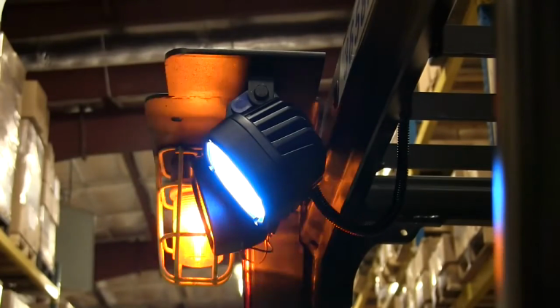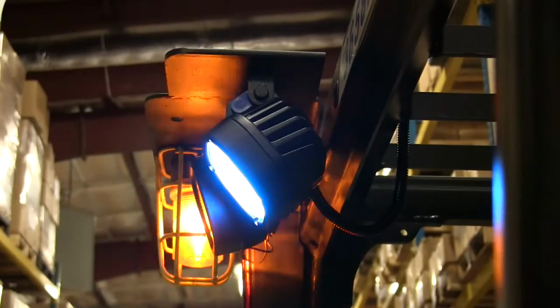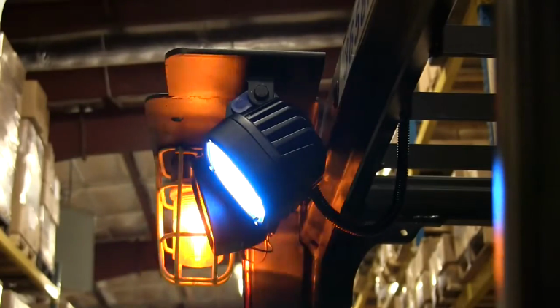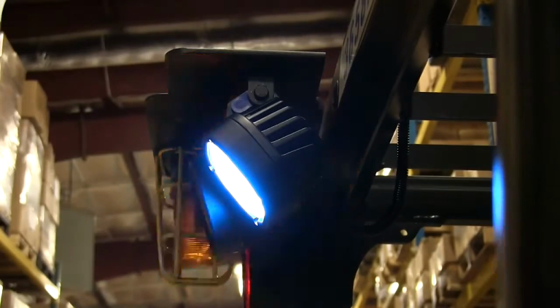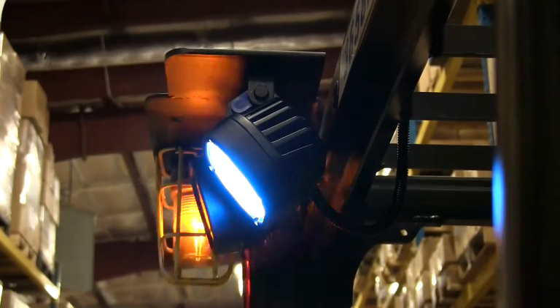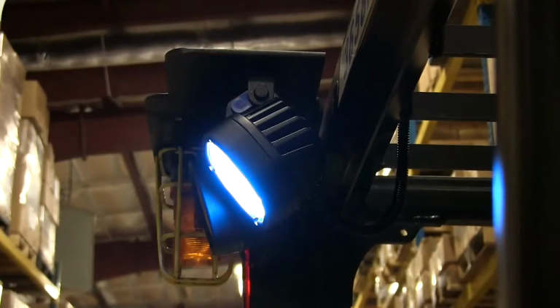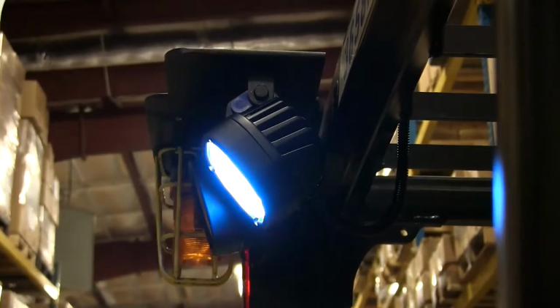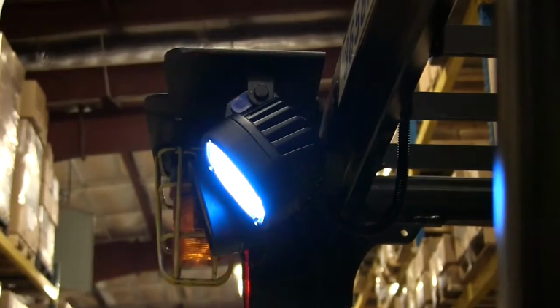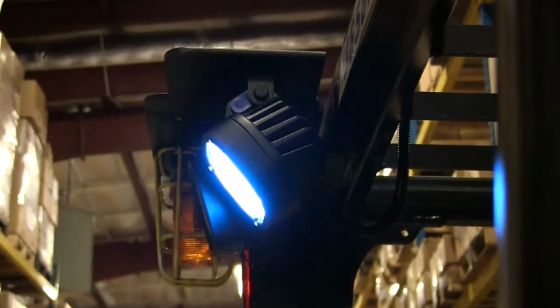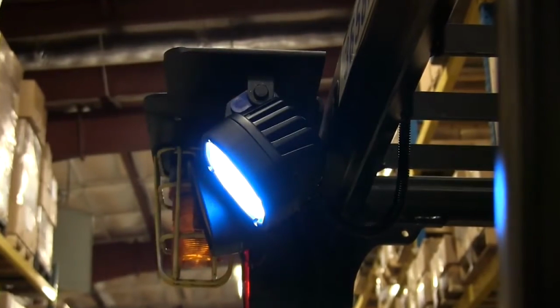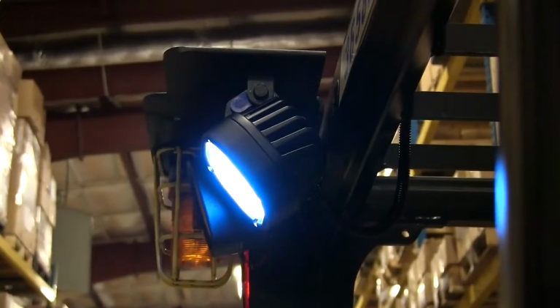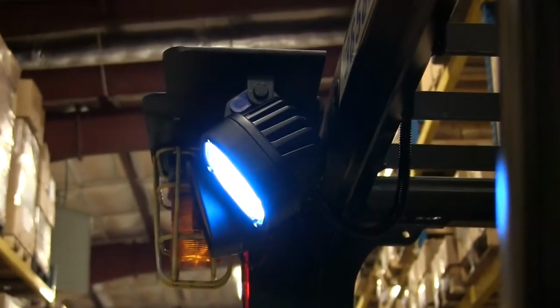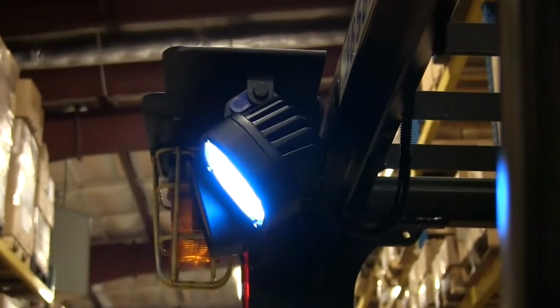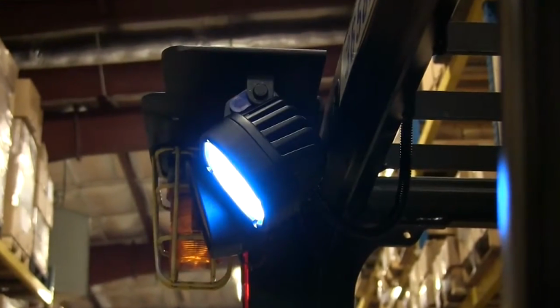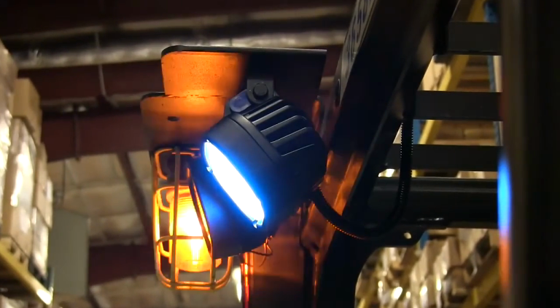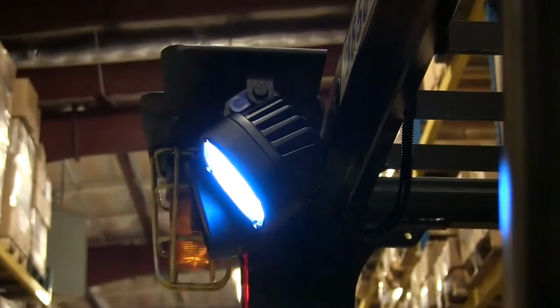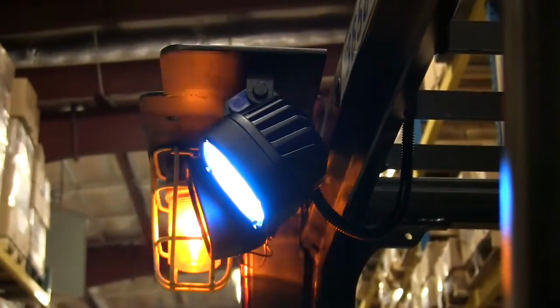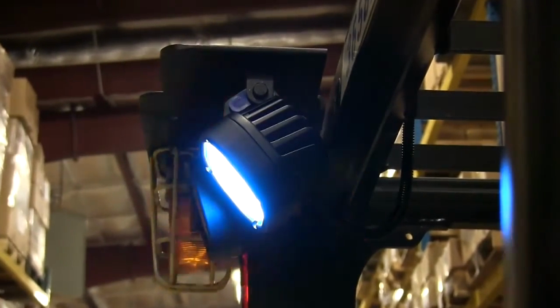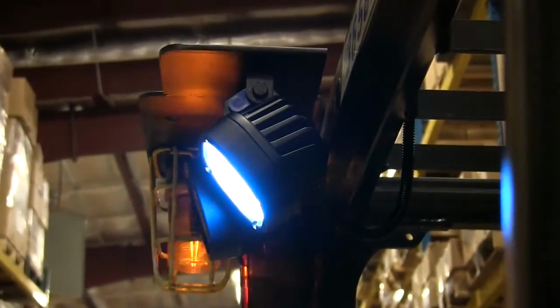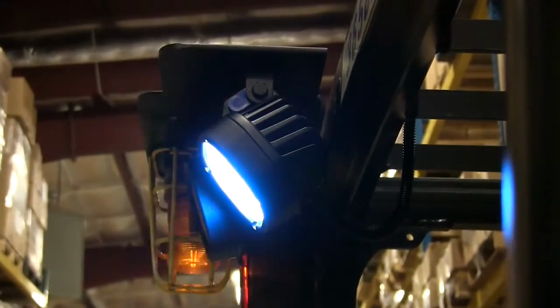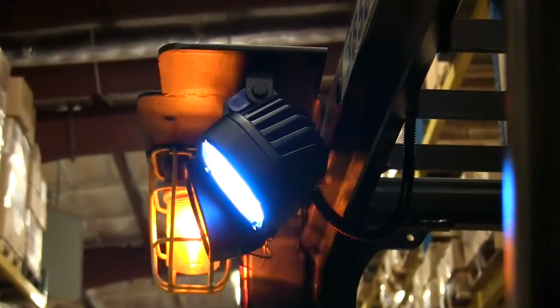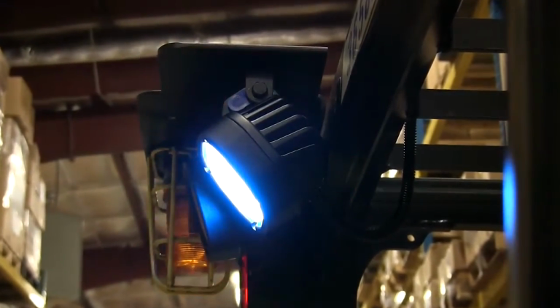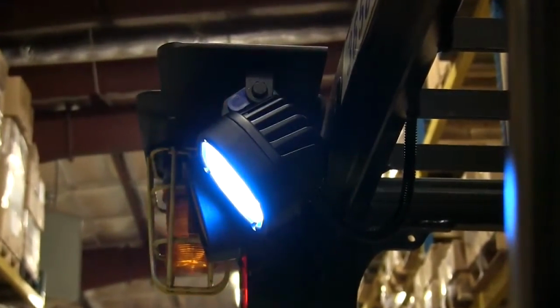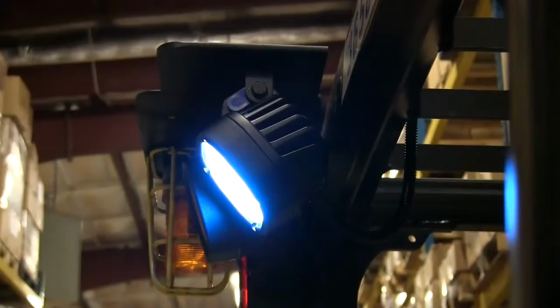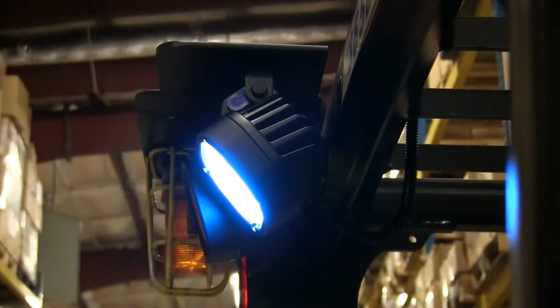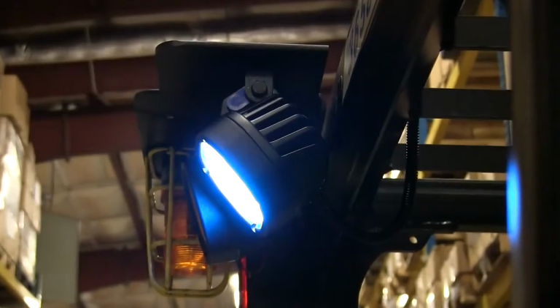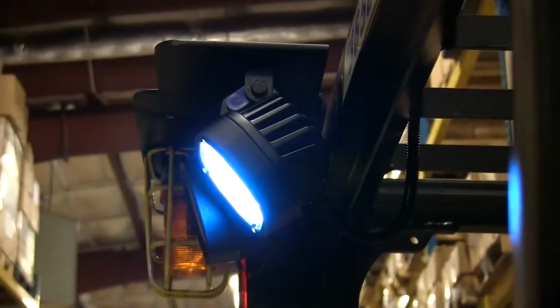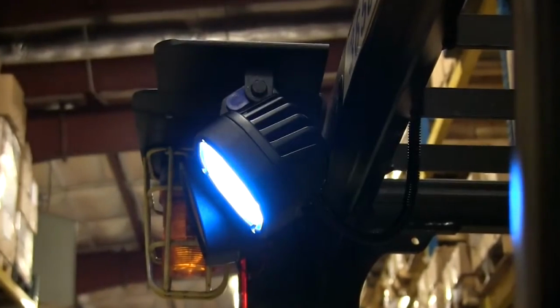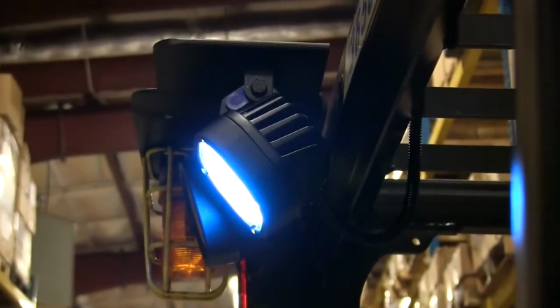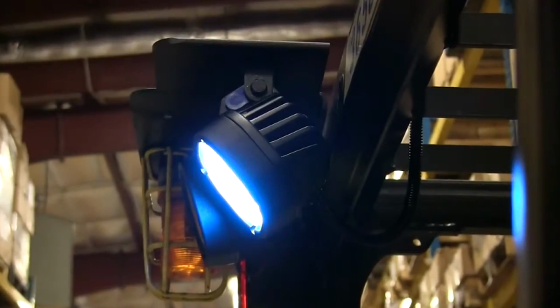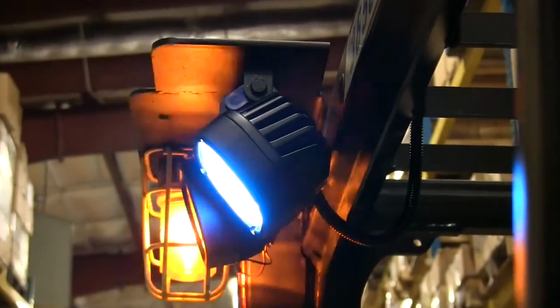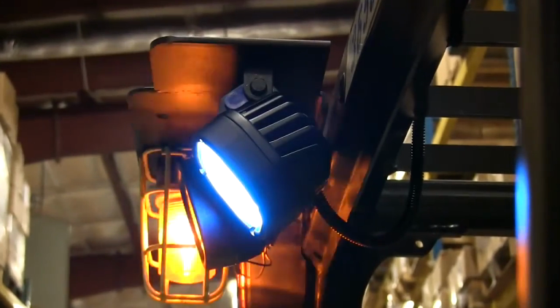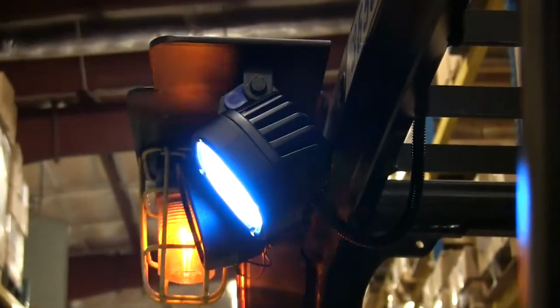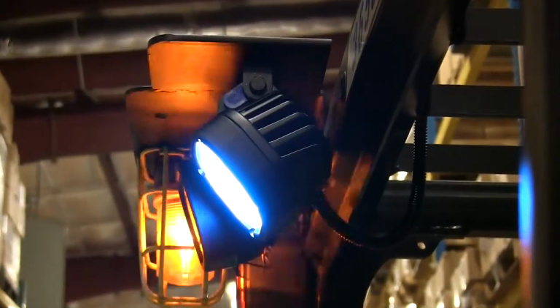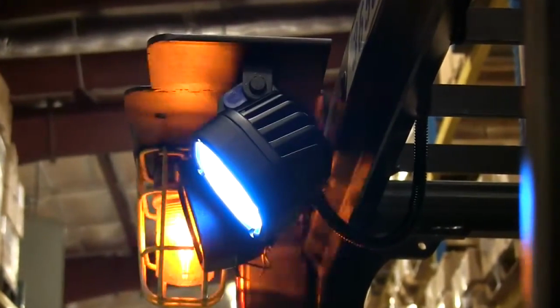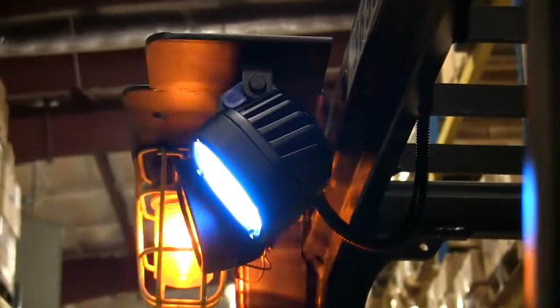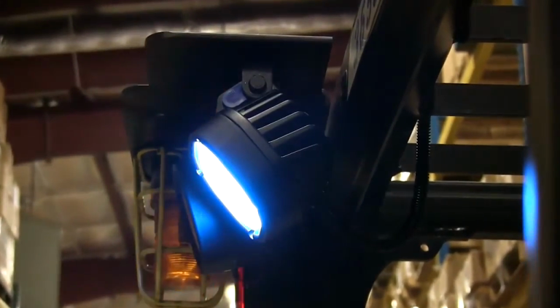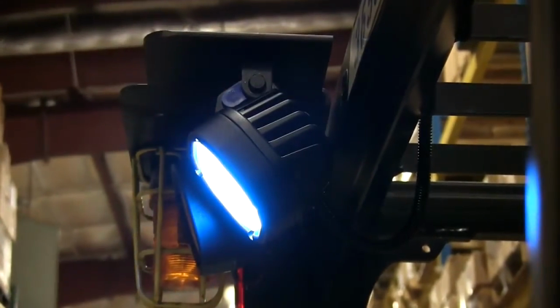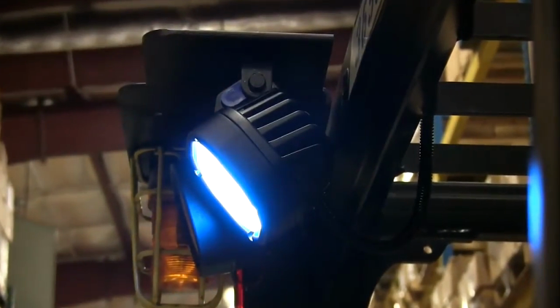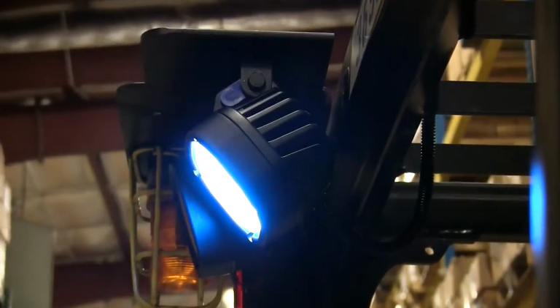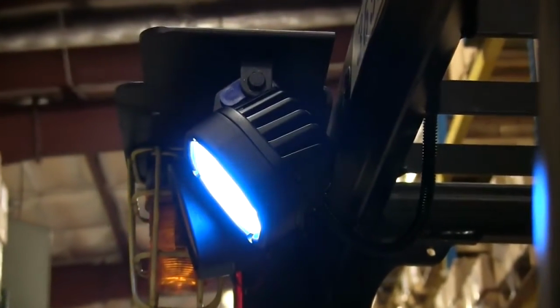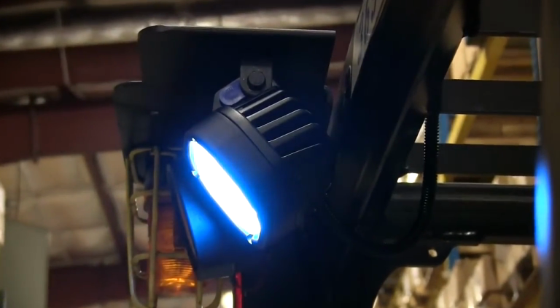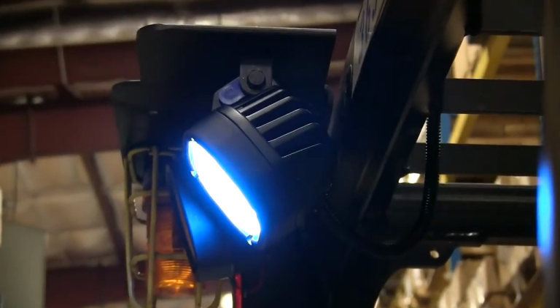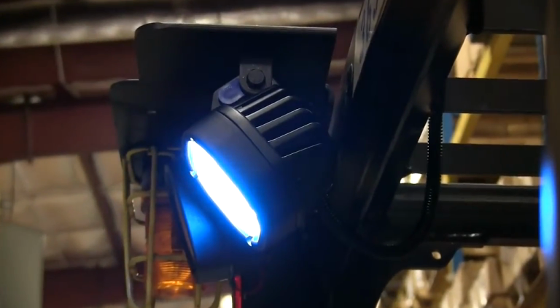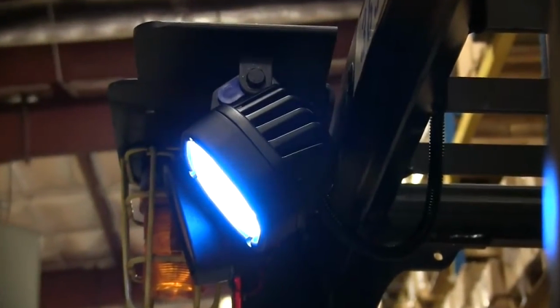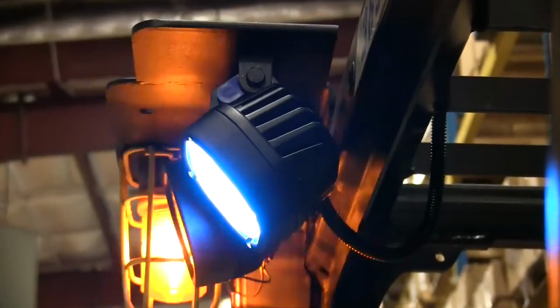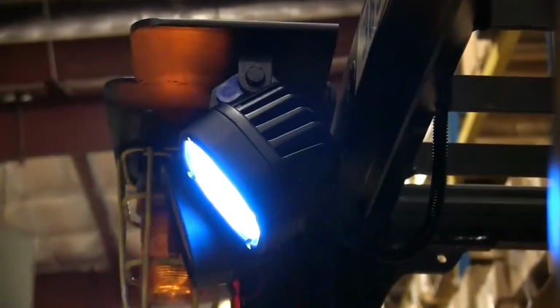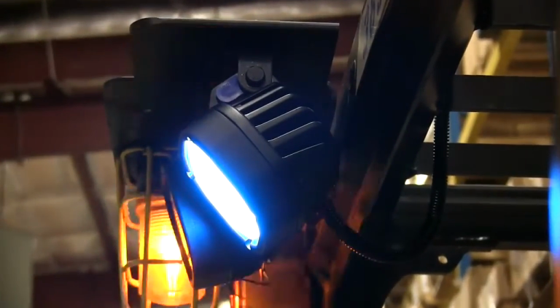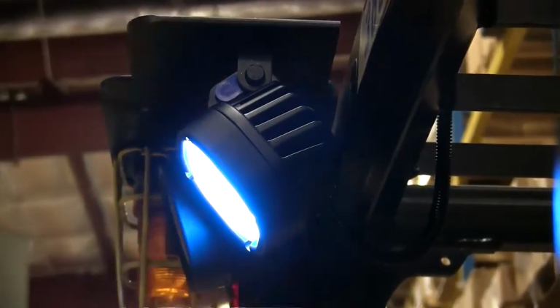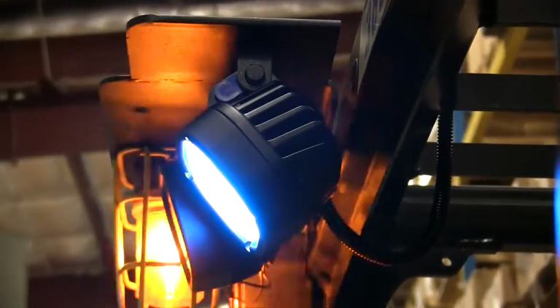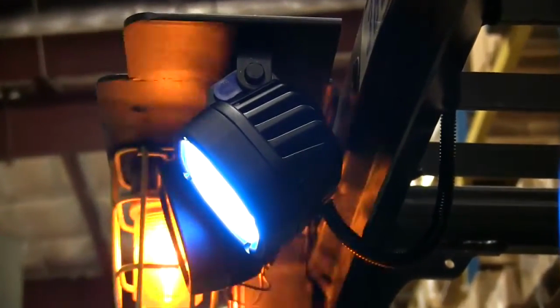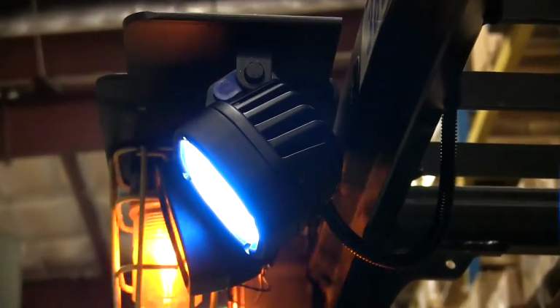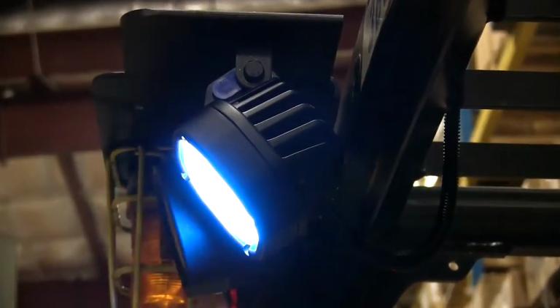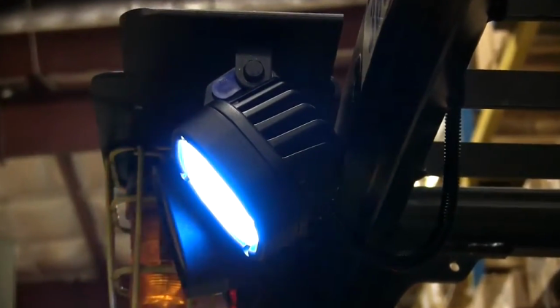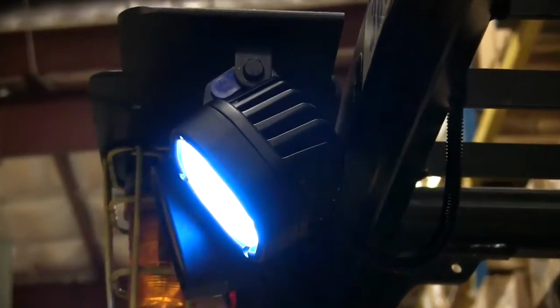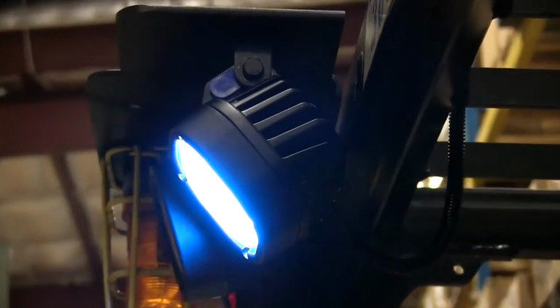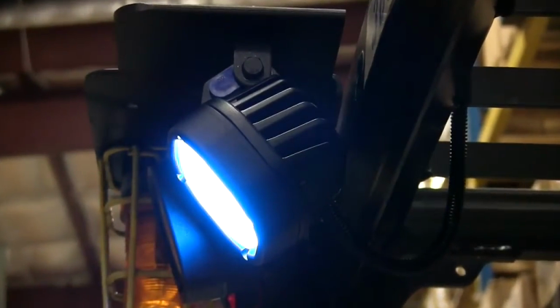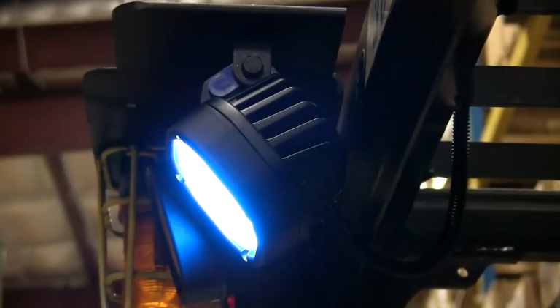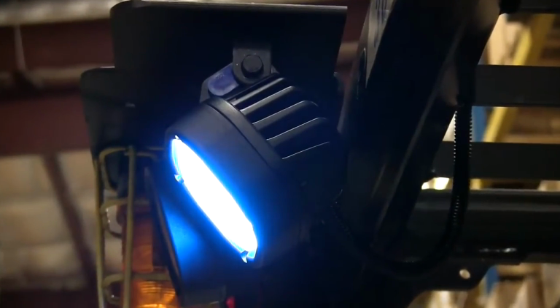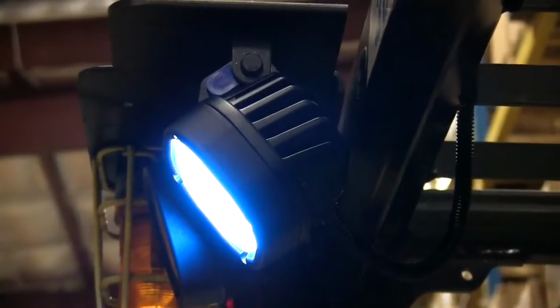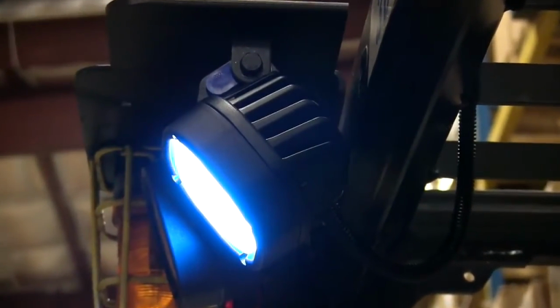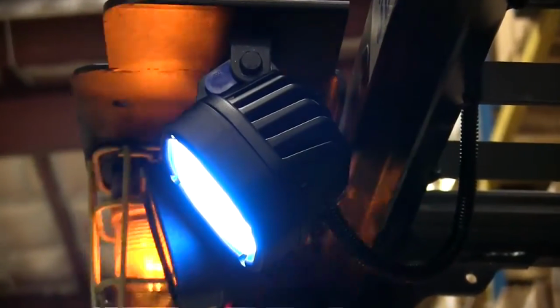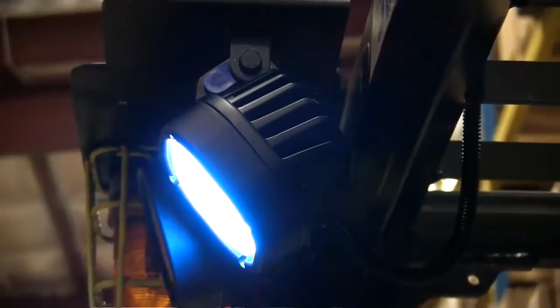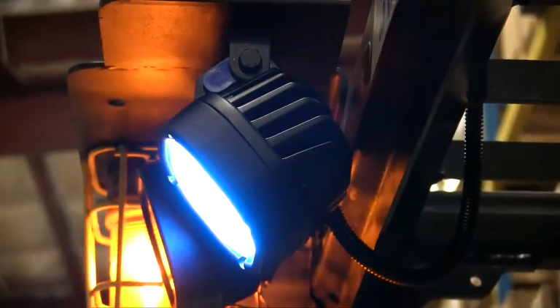This light is manufactured with a durable fully cast aluminum housing, where other lights in the marketplace use a plastic housing.